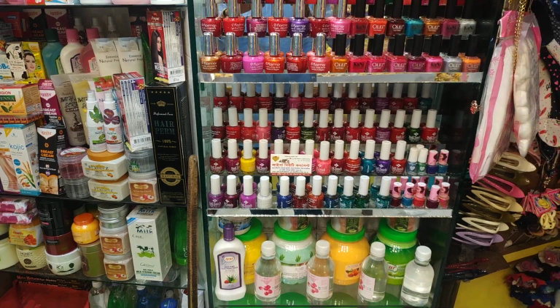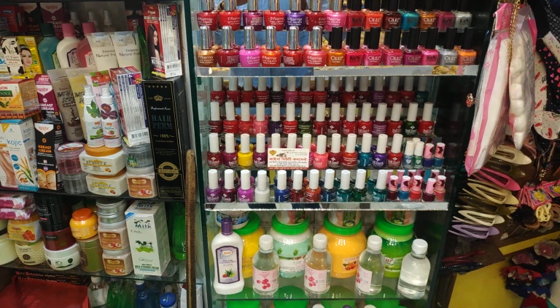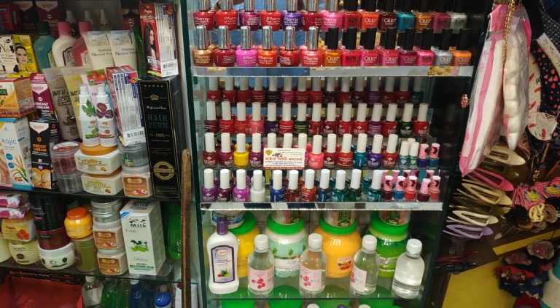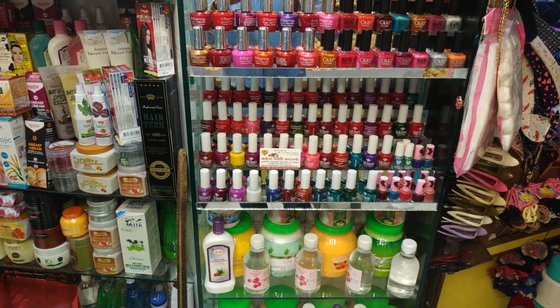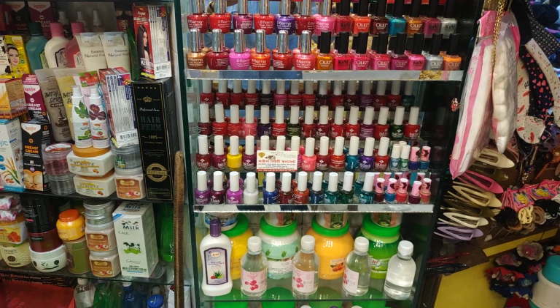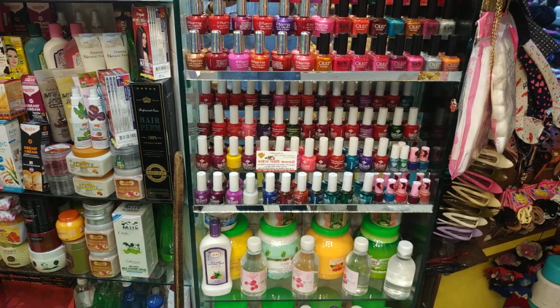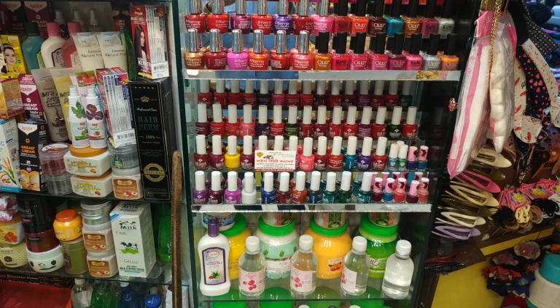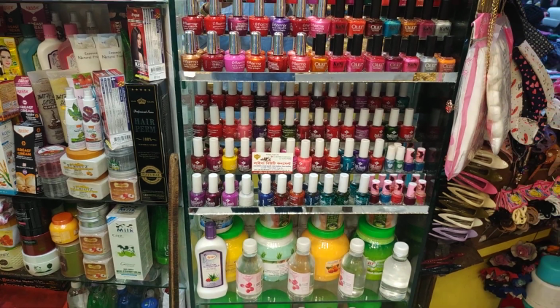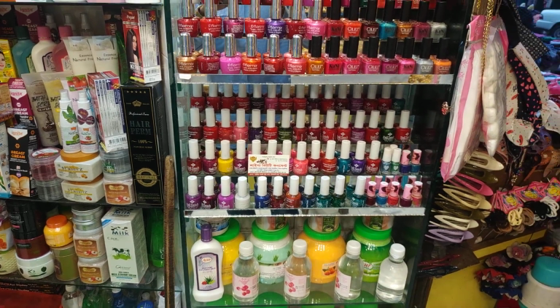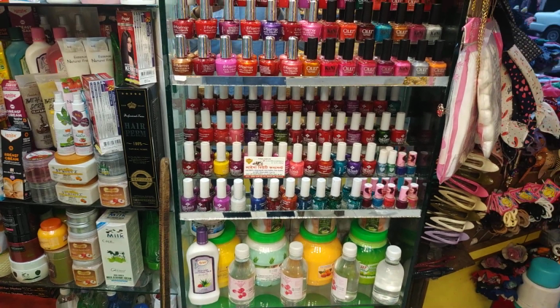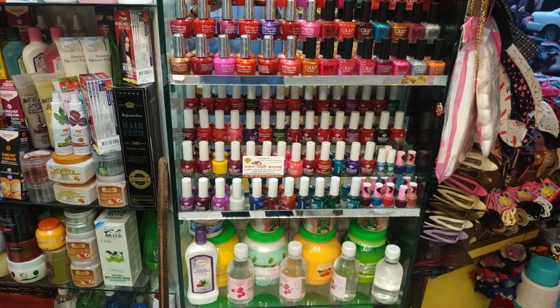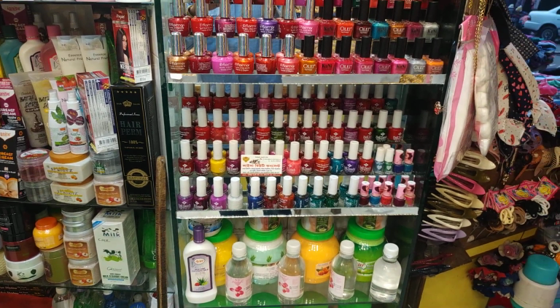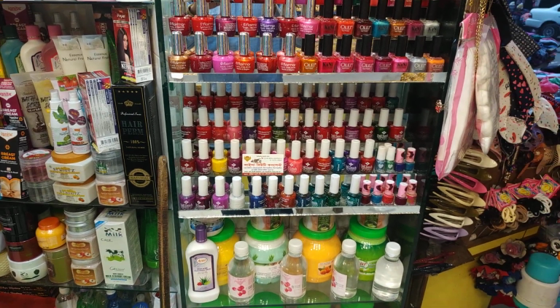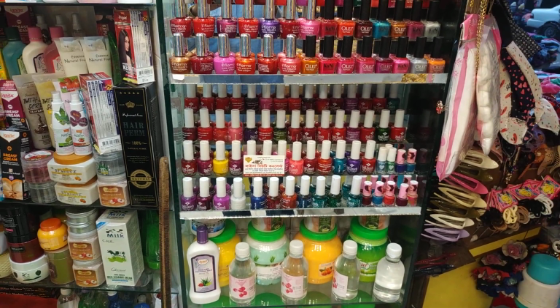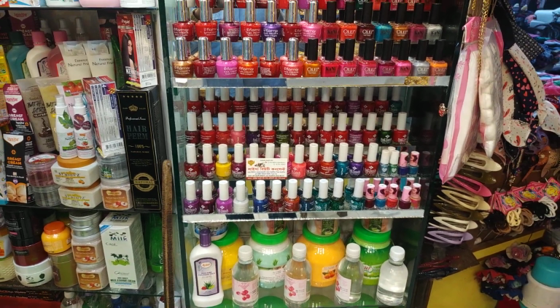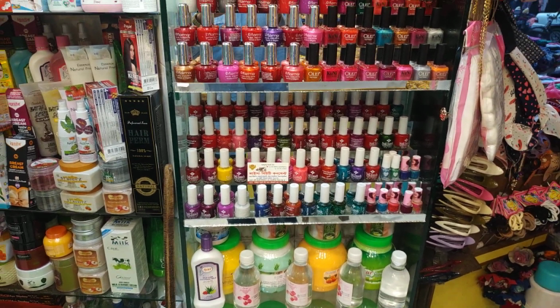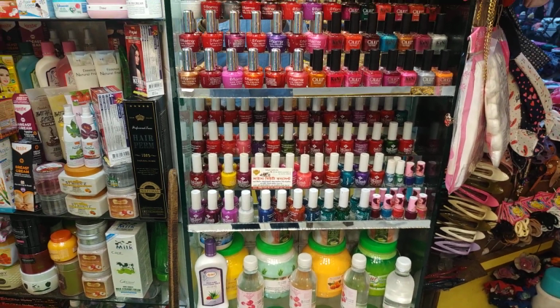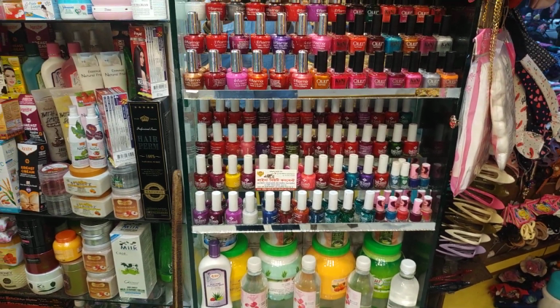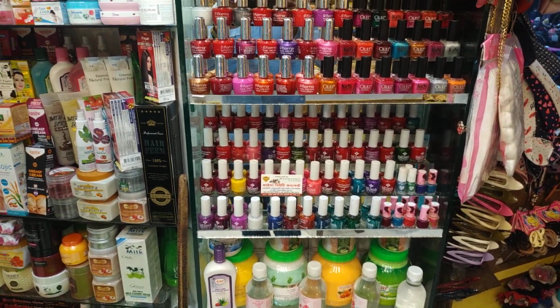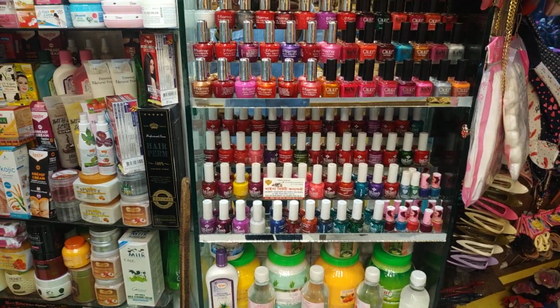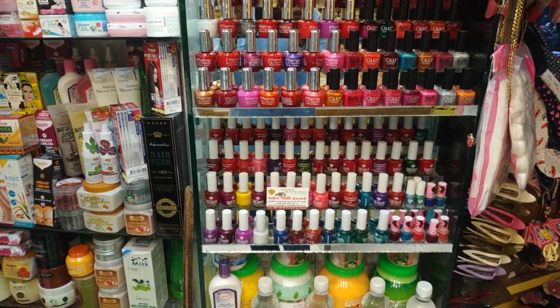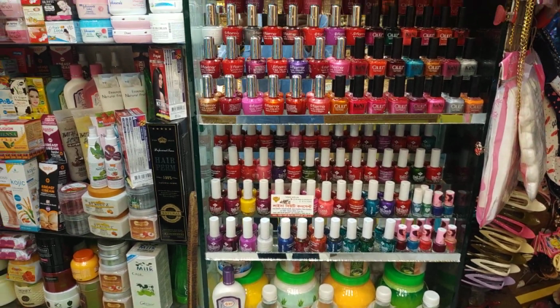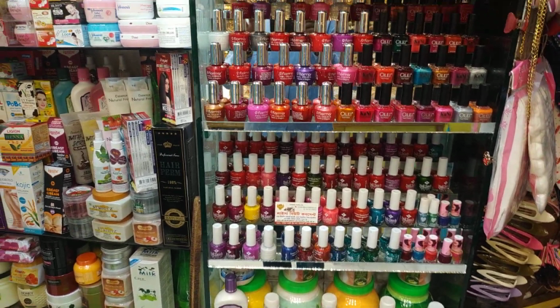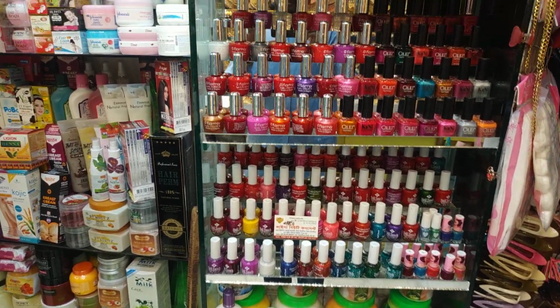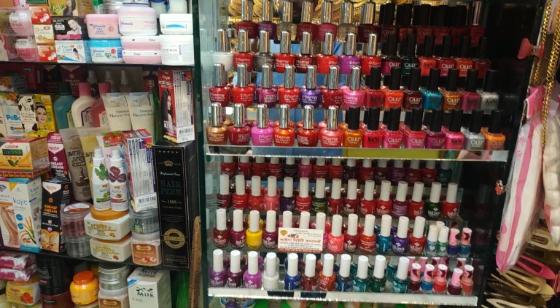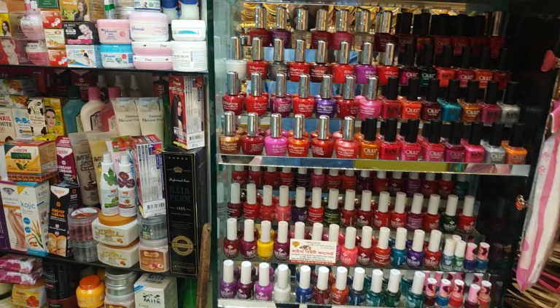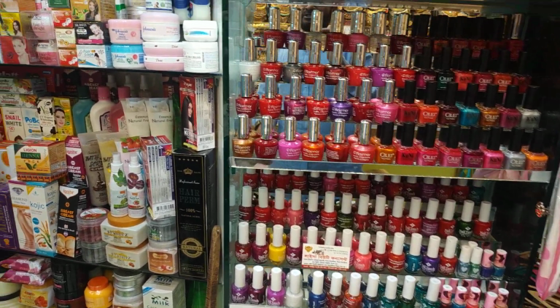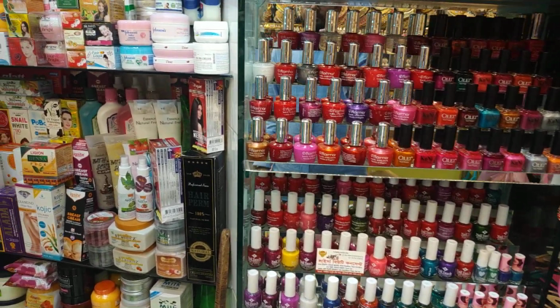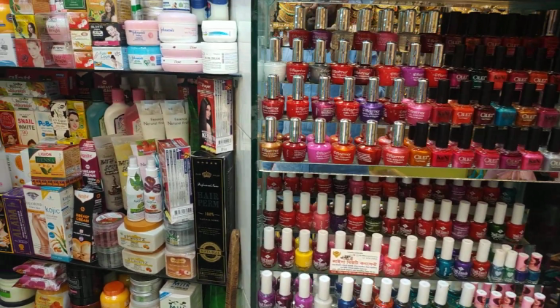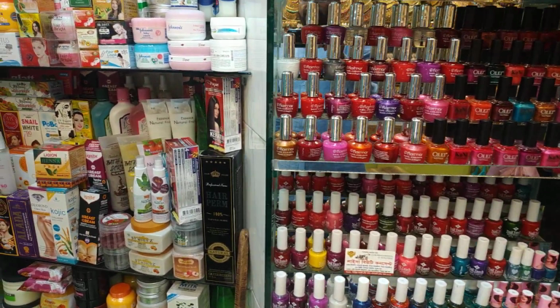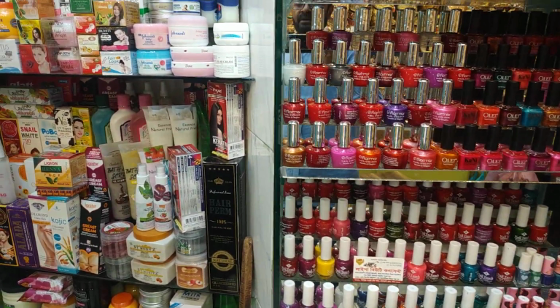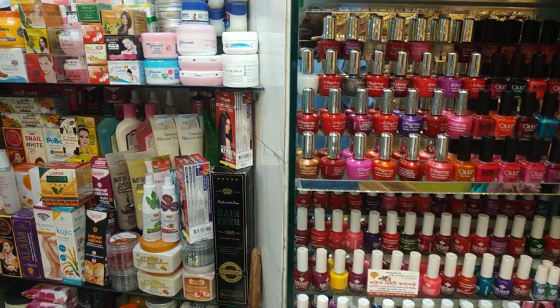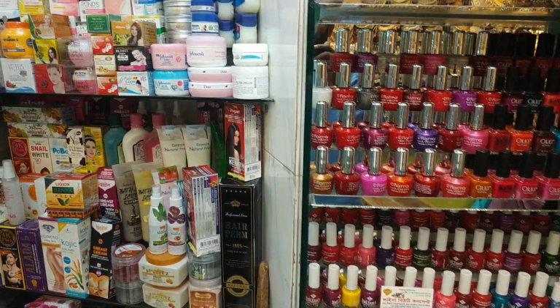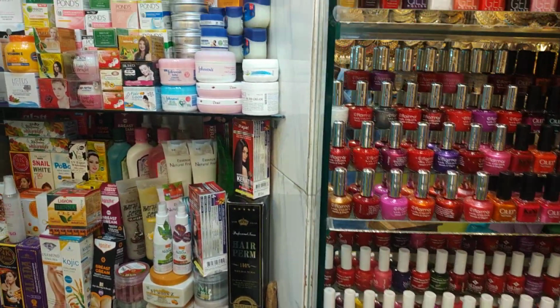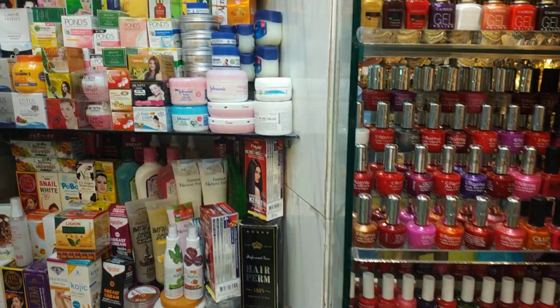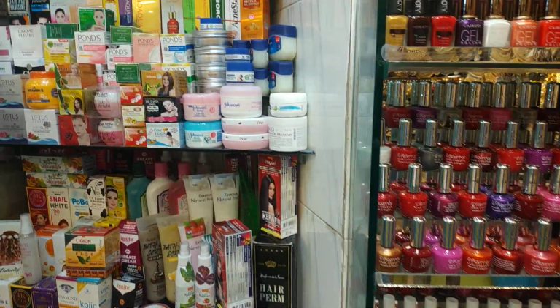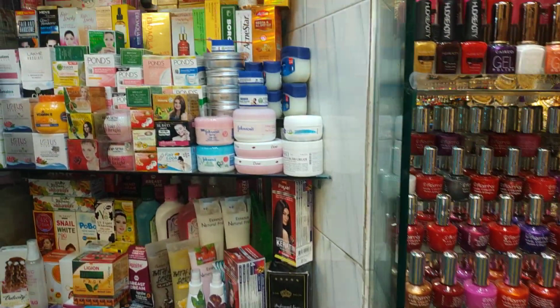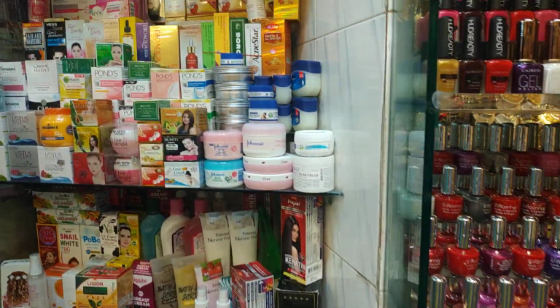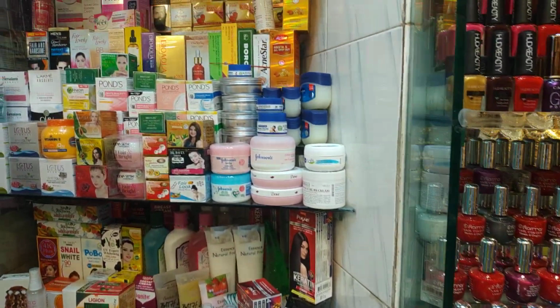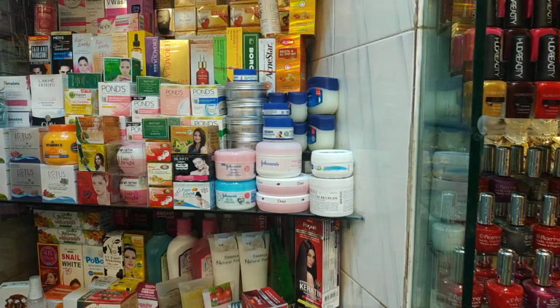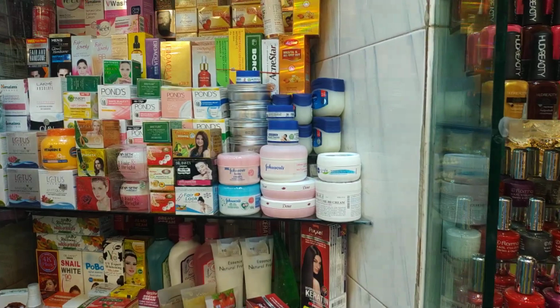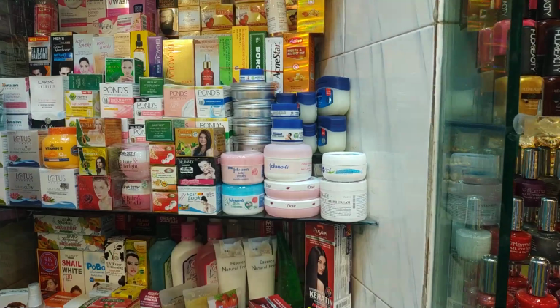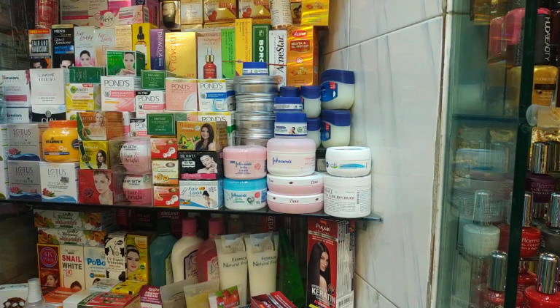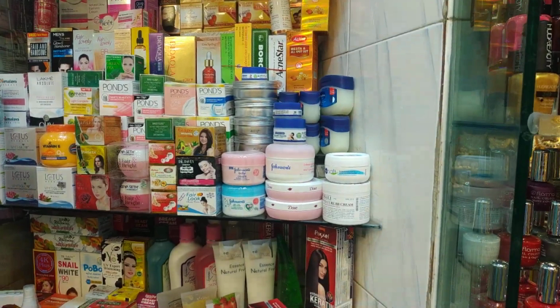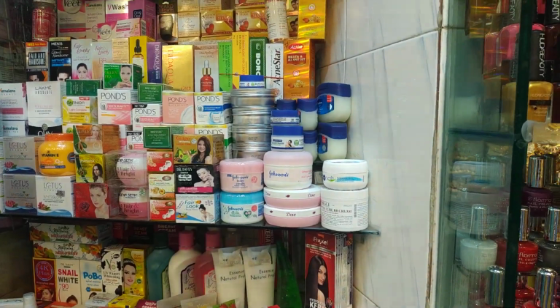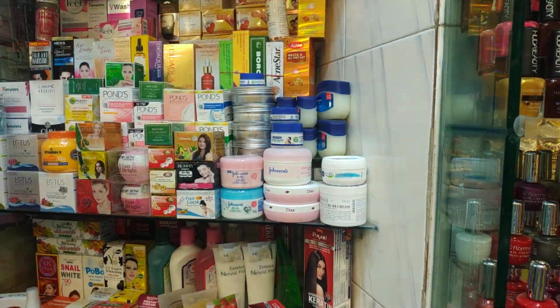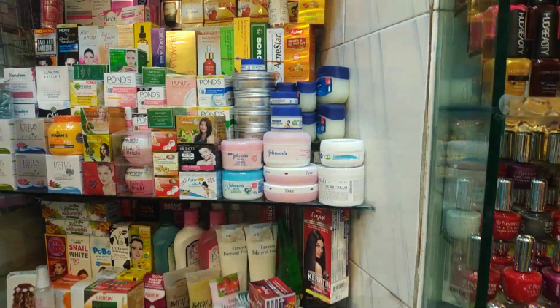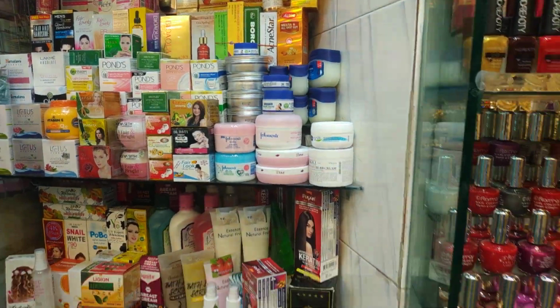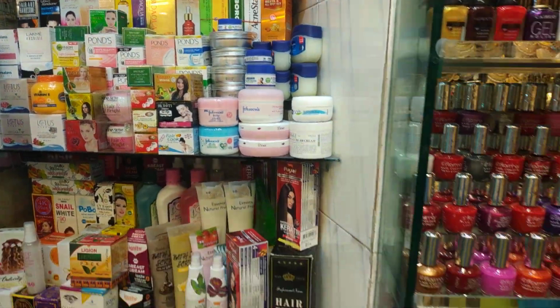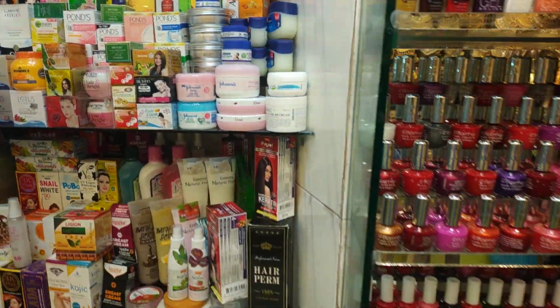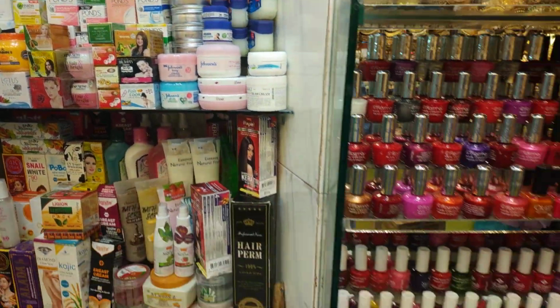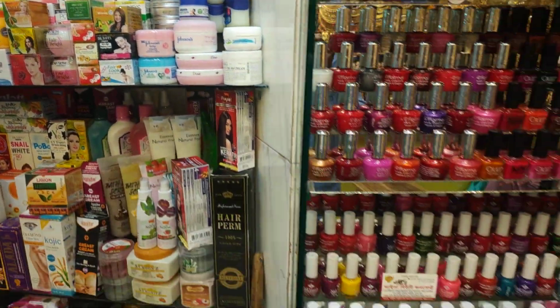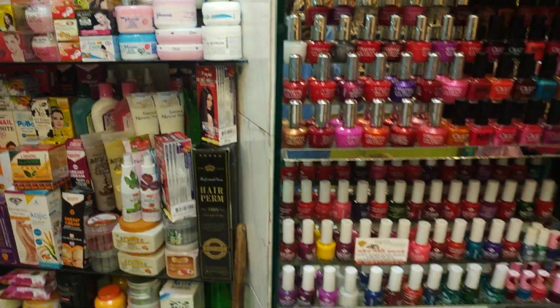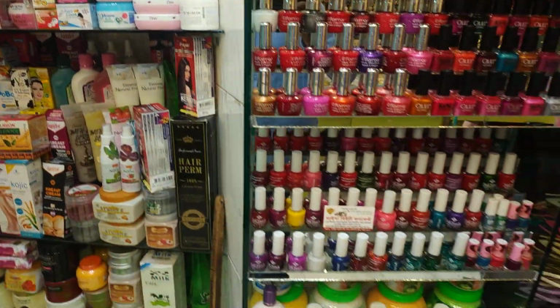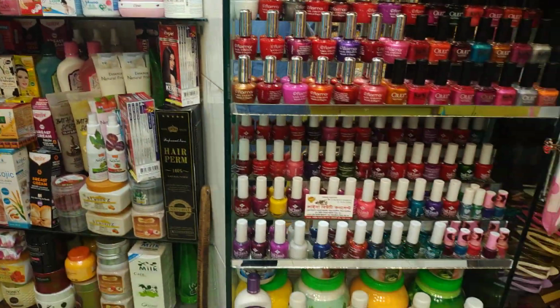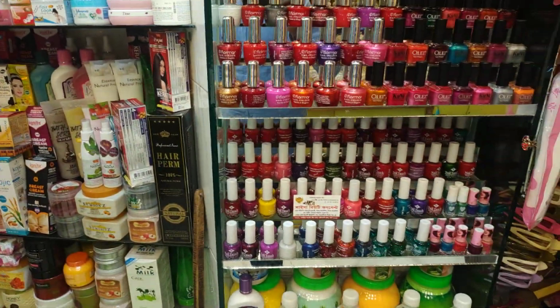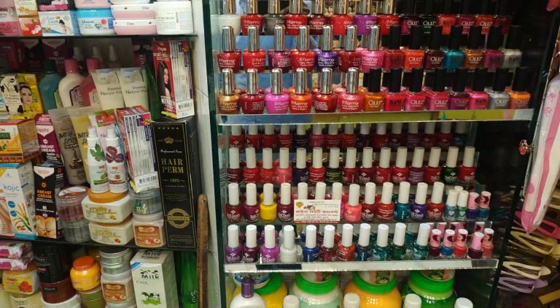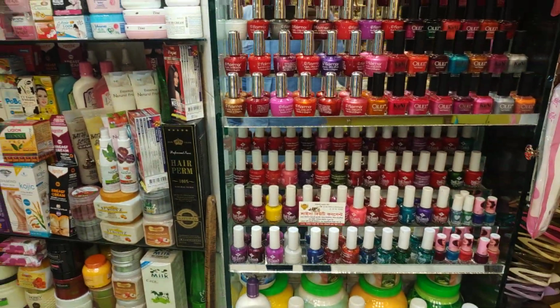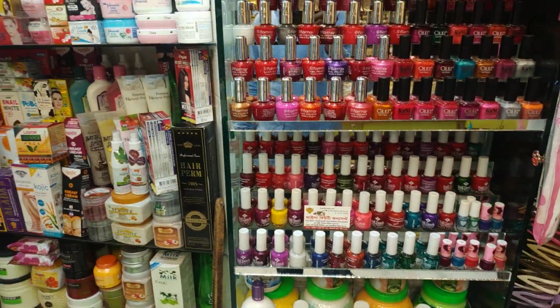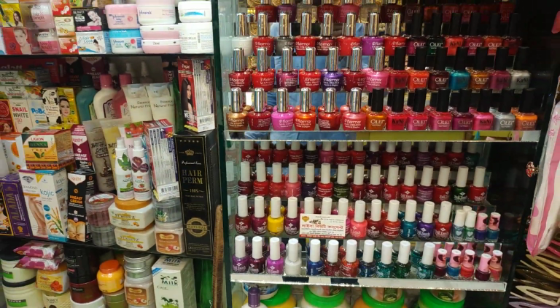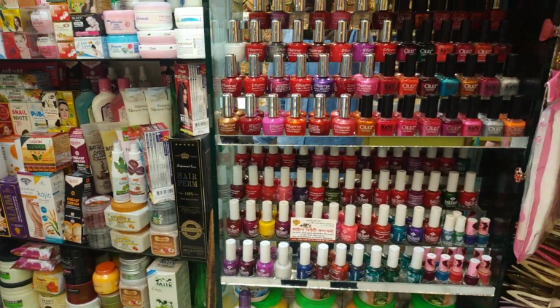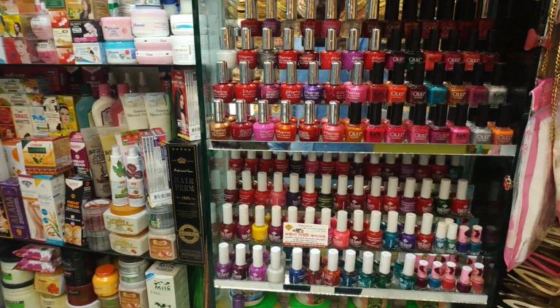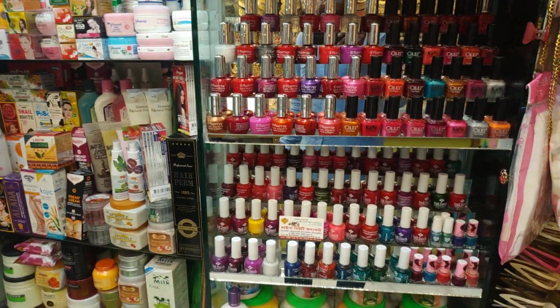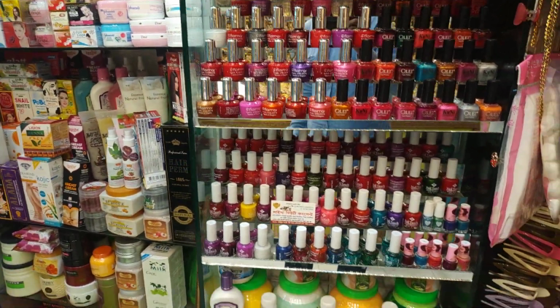Asalaamu alaikum friends. Shabakya muna aachan. Family and friends teghe shabakya aachan. Friends, check out some cosmetics collection.